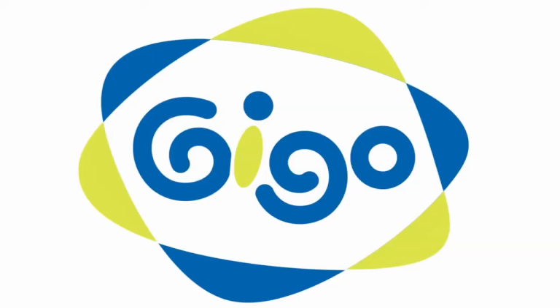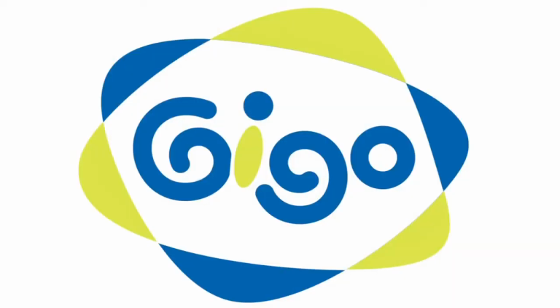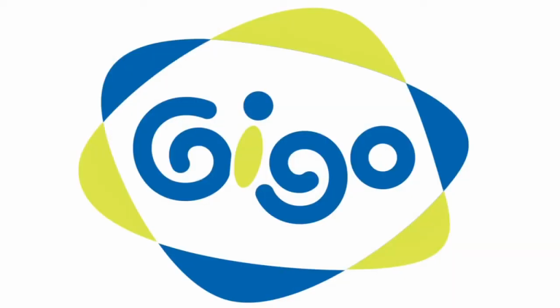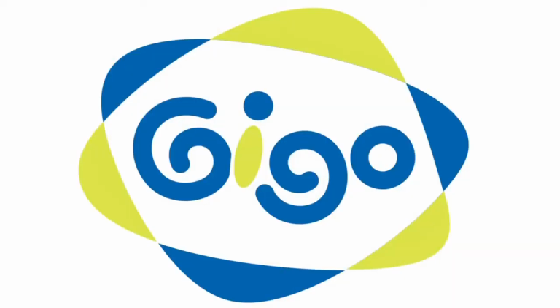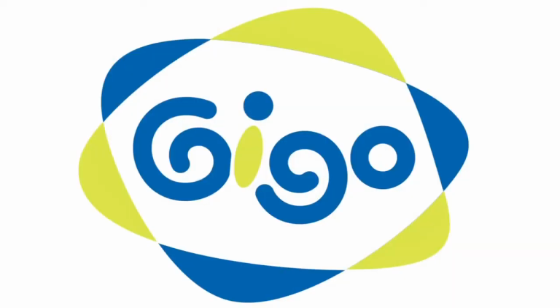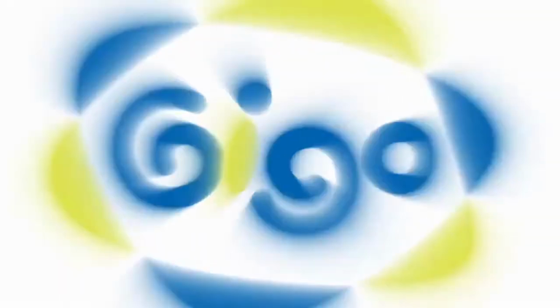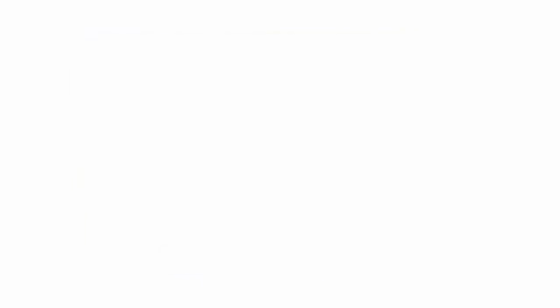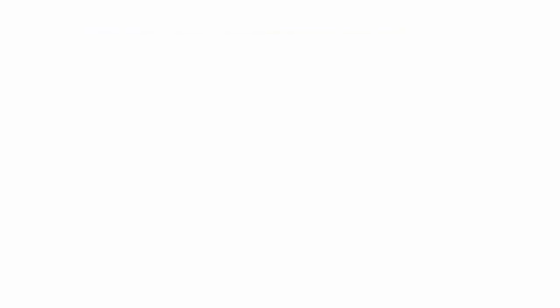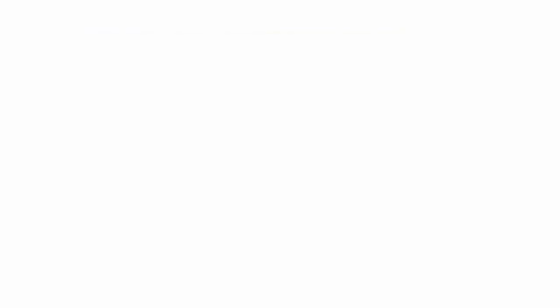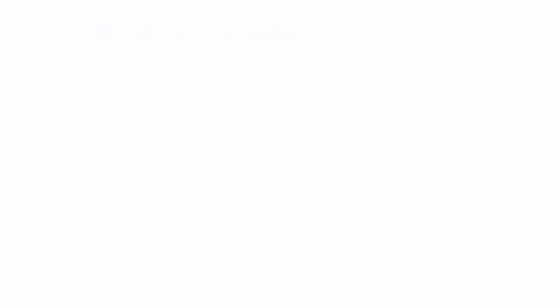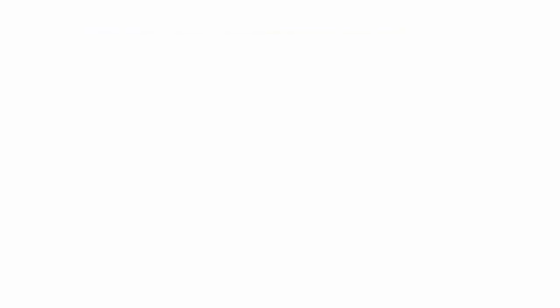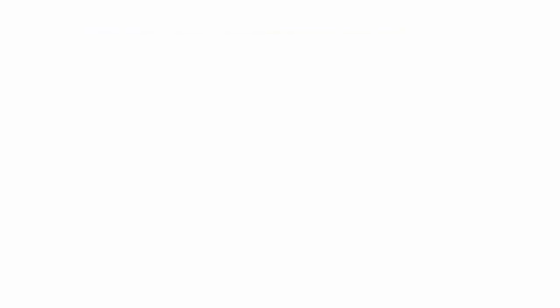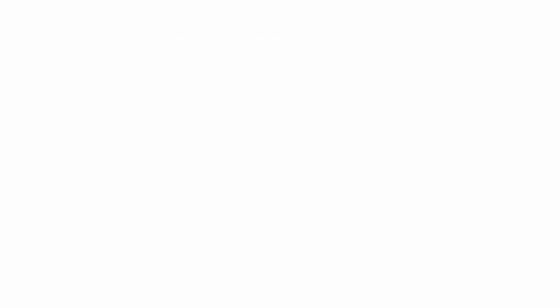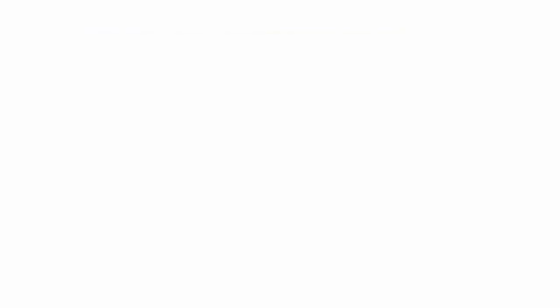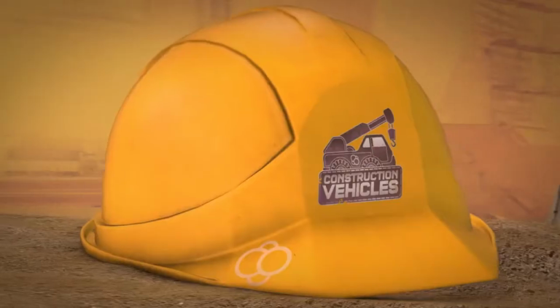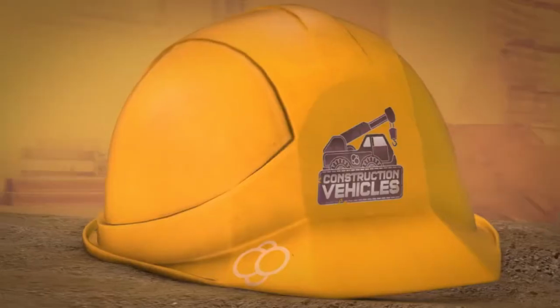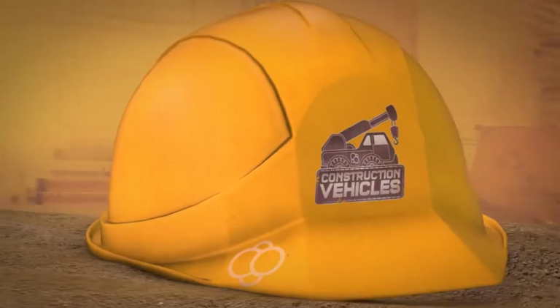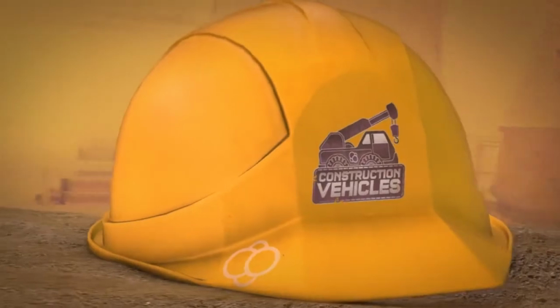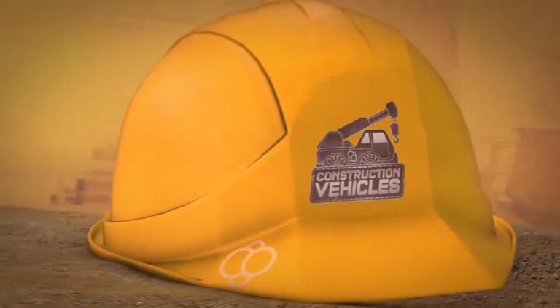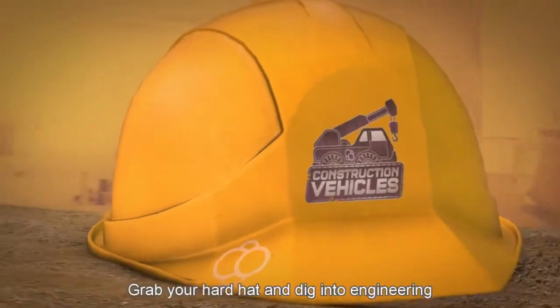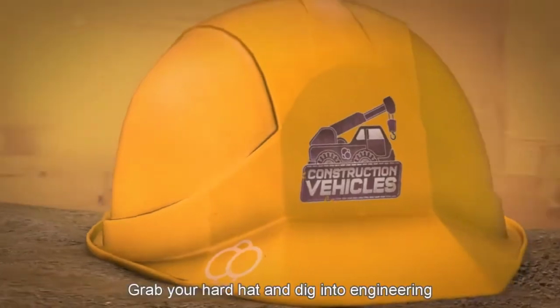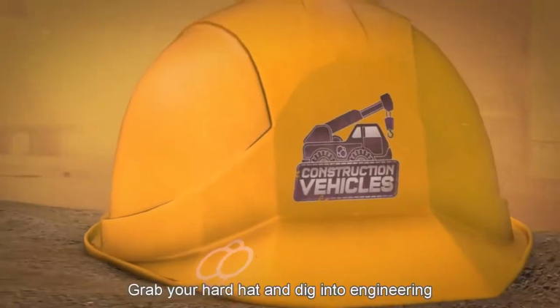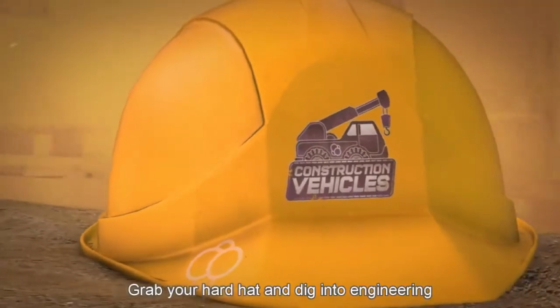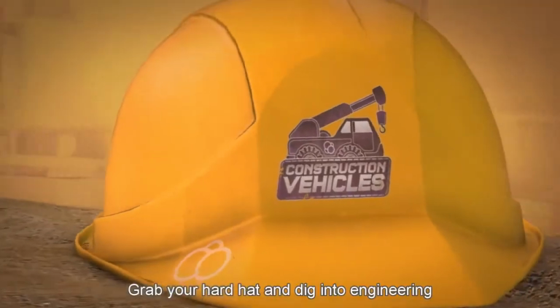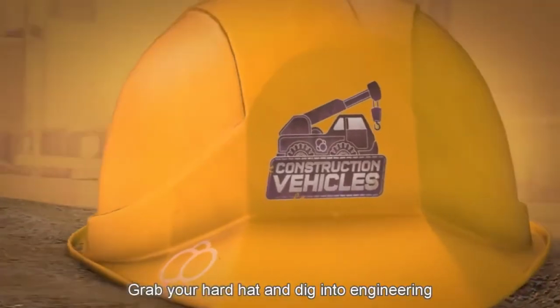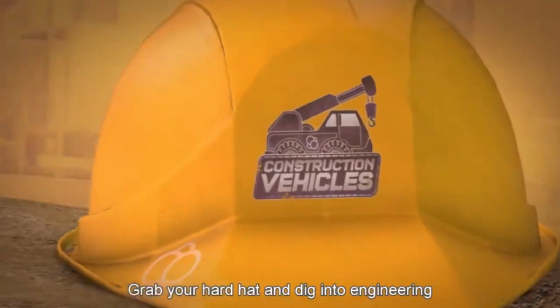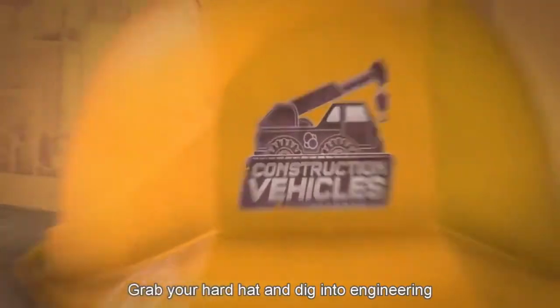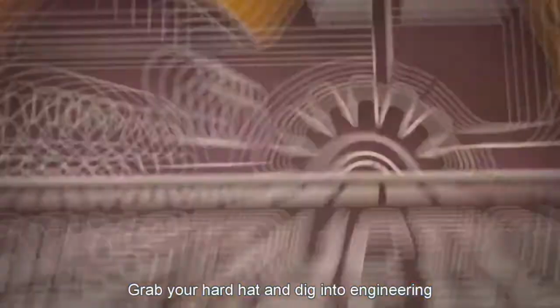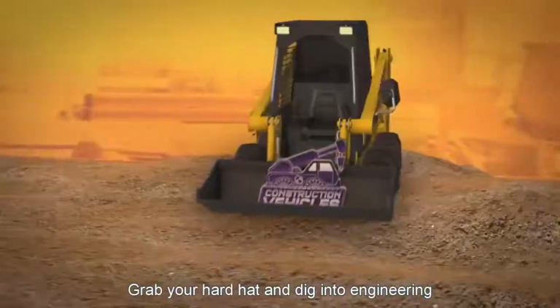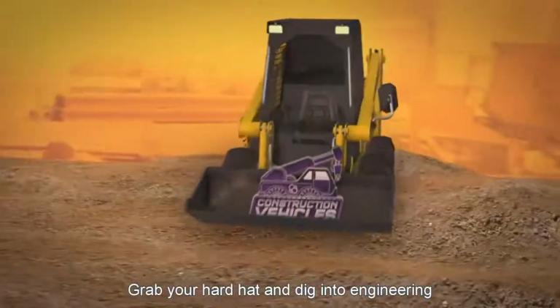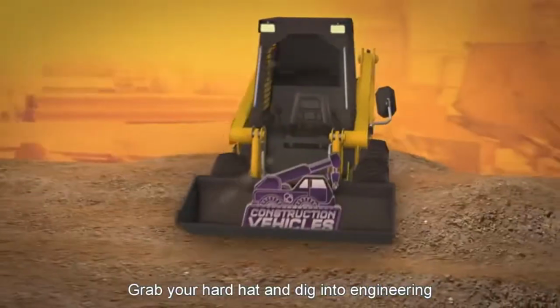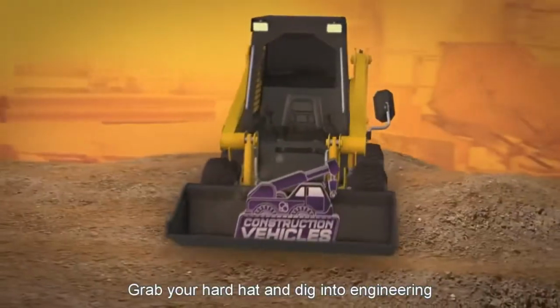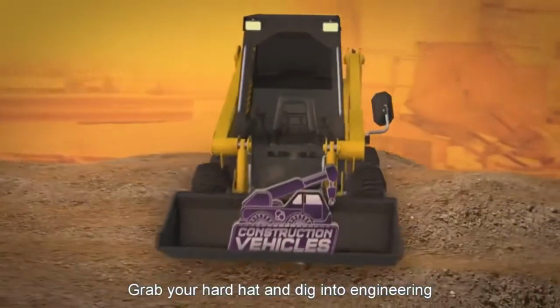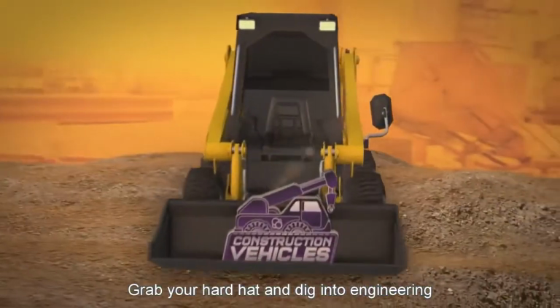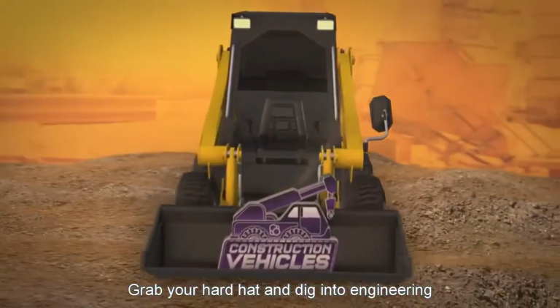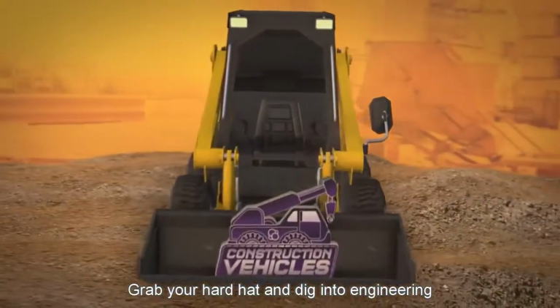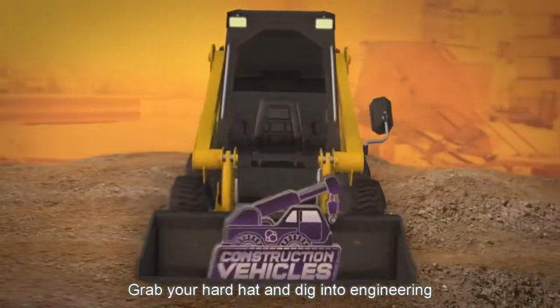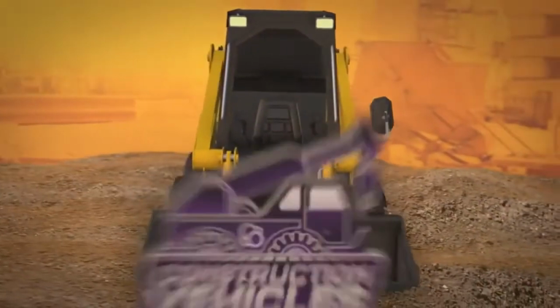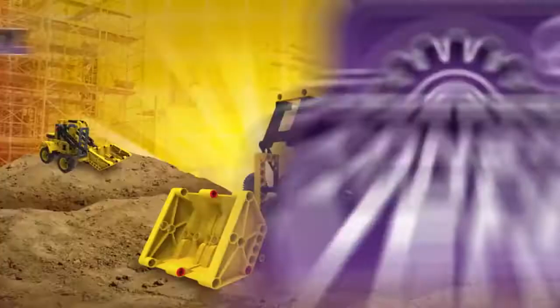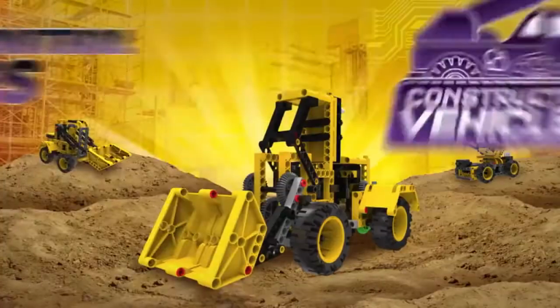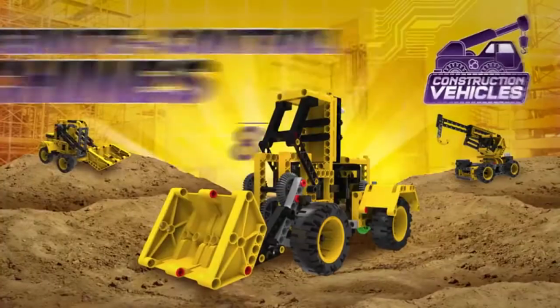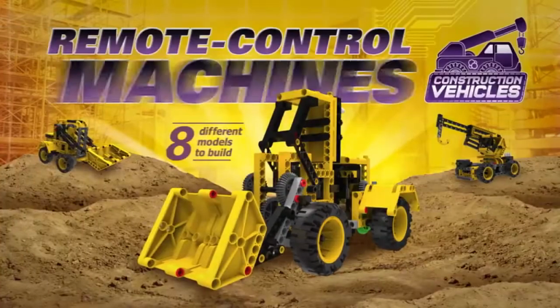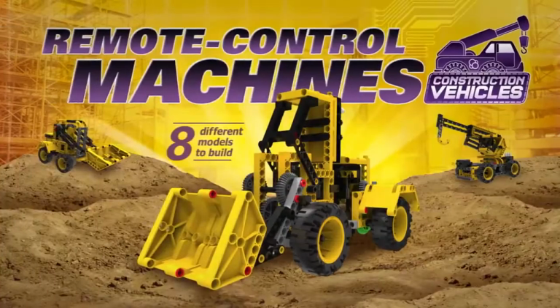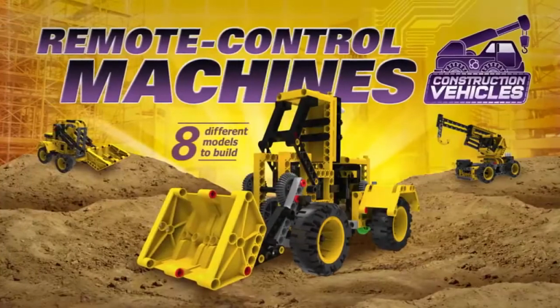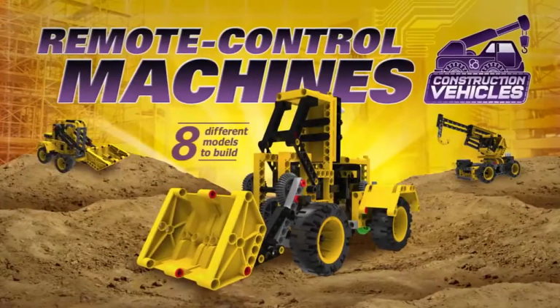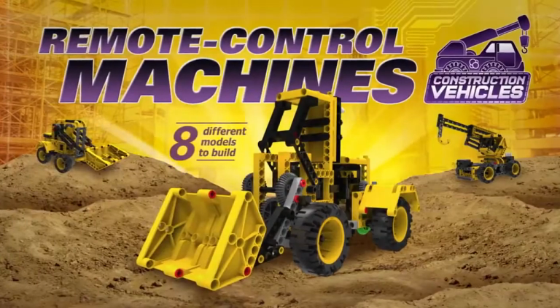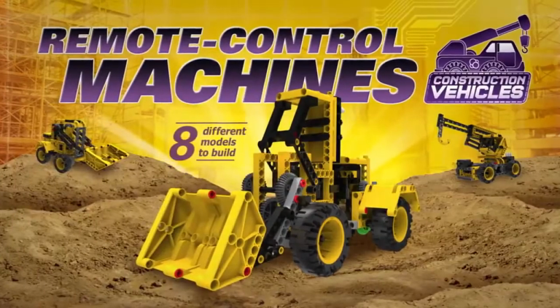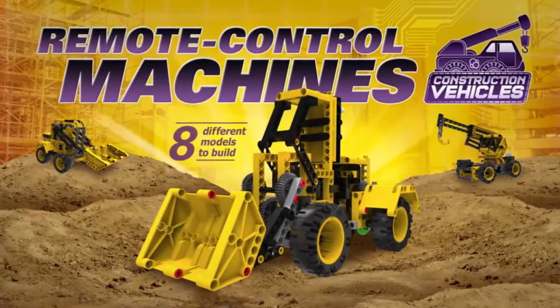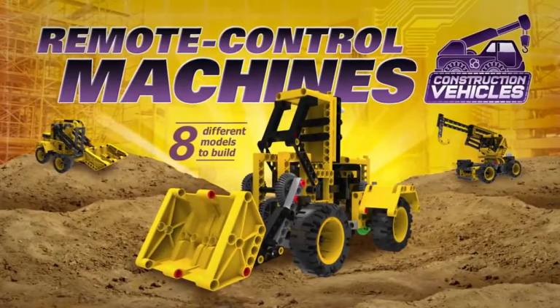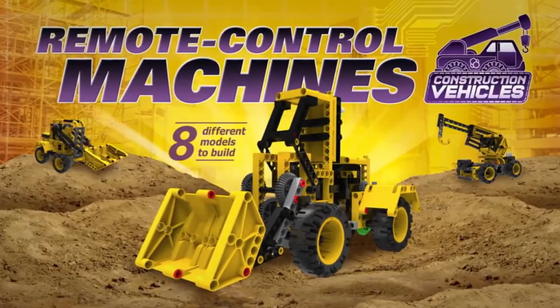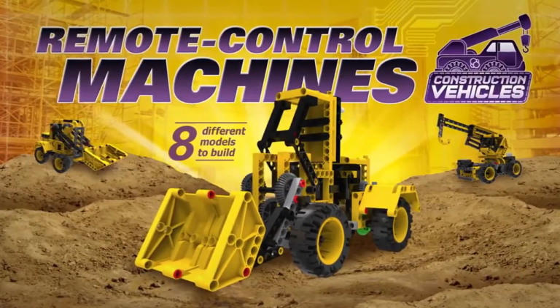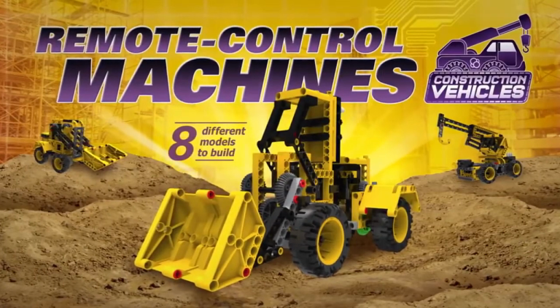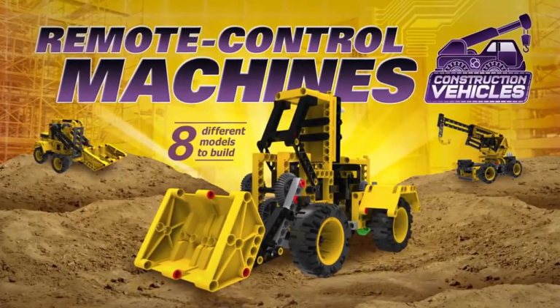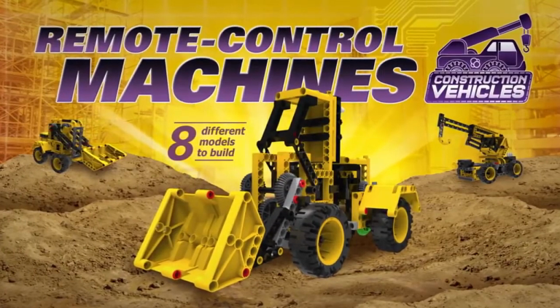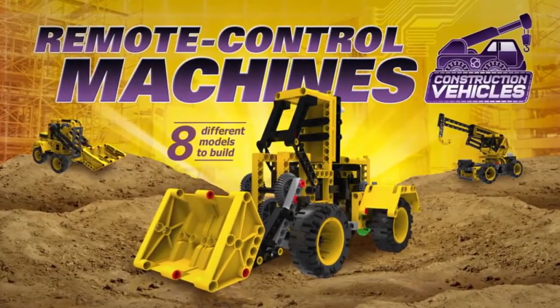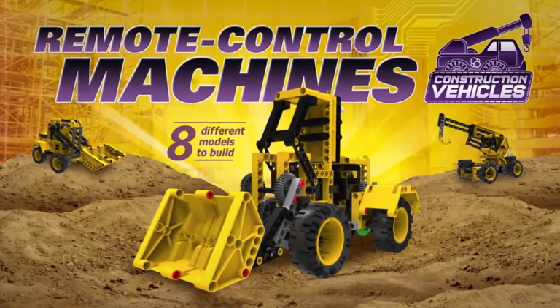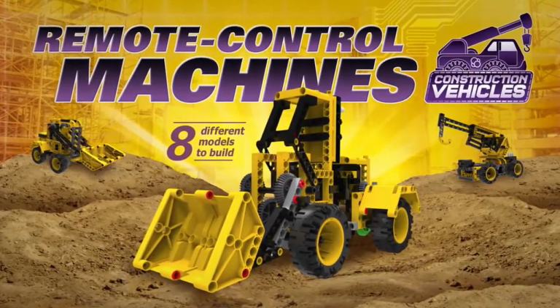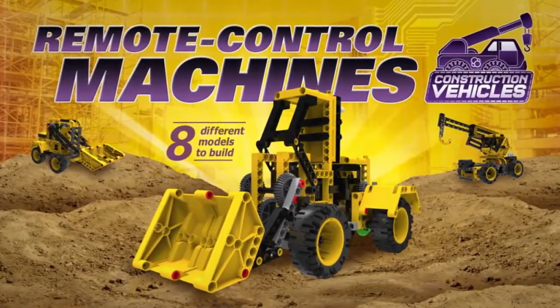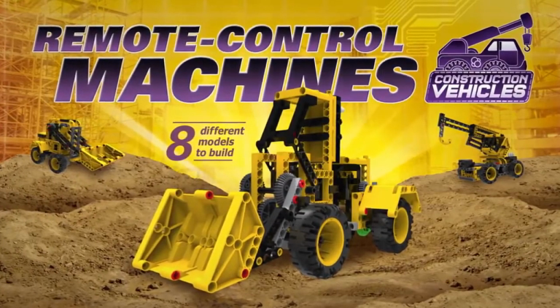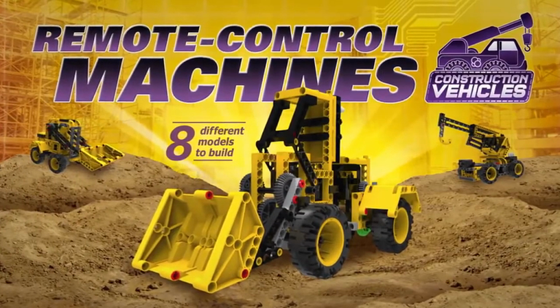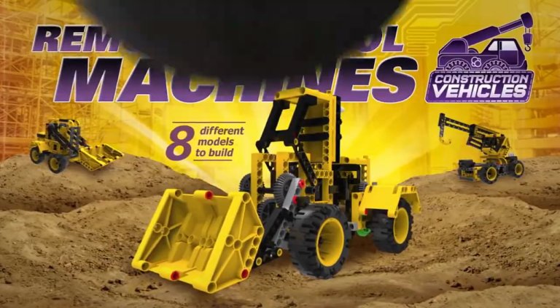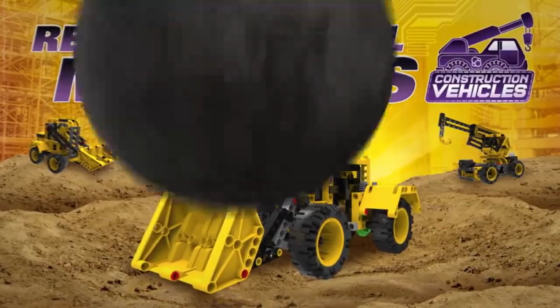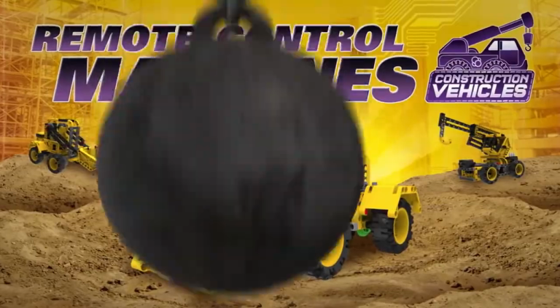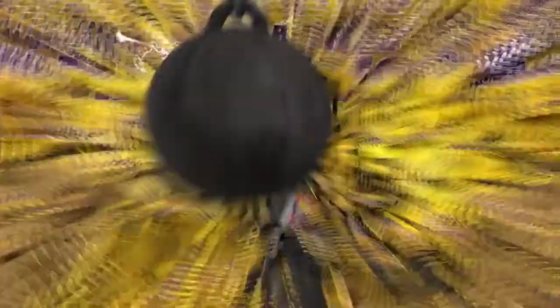Geekko. Grab your hardhat and dig into engineering with remote control machines, construction vehicles.